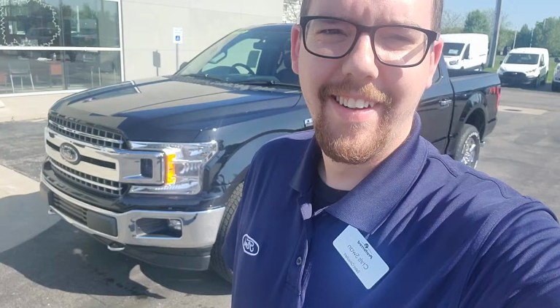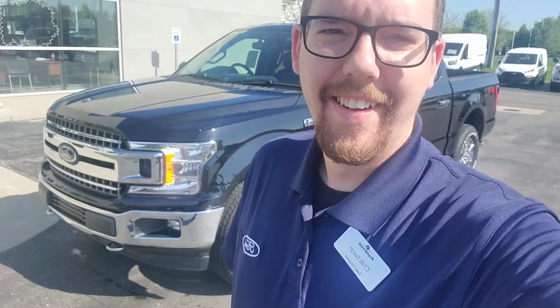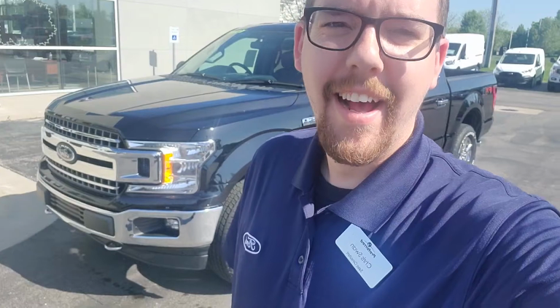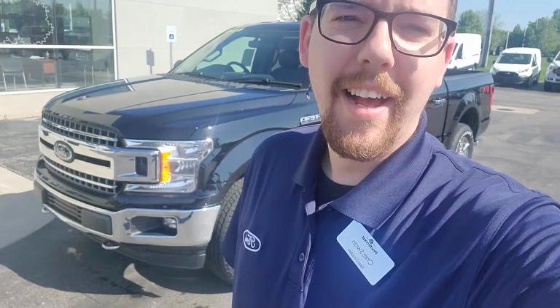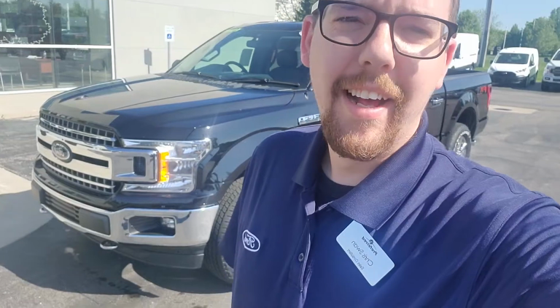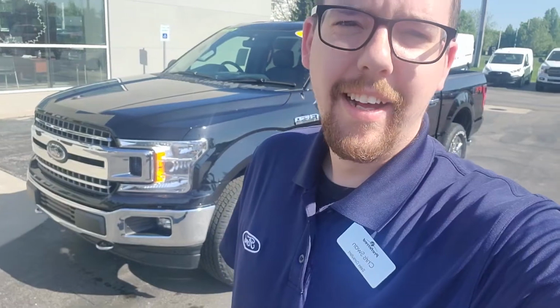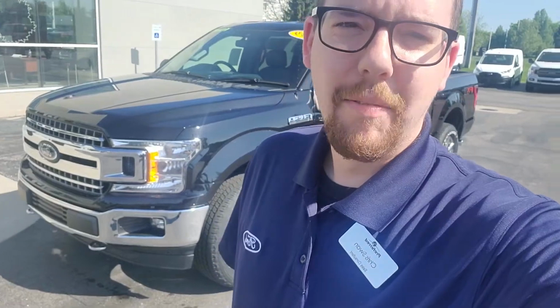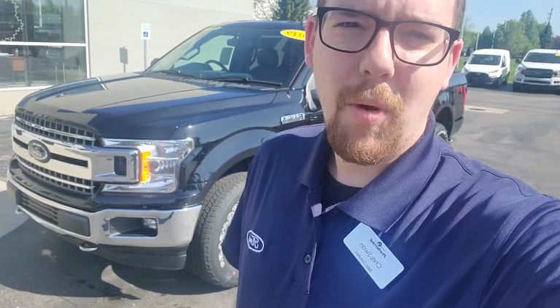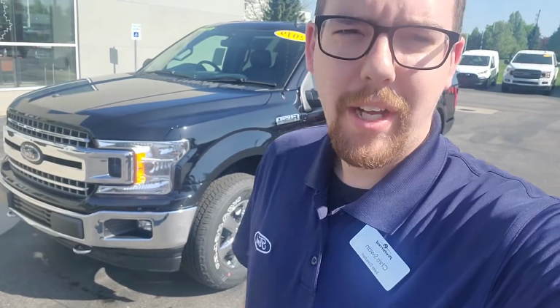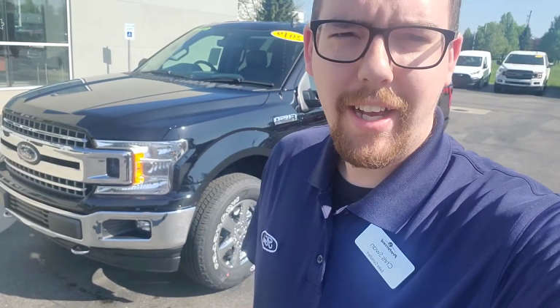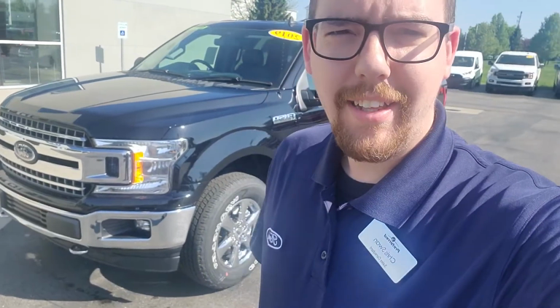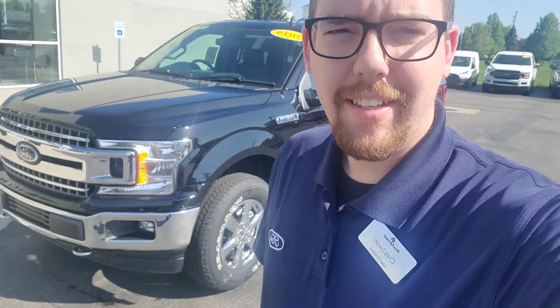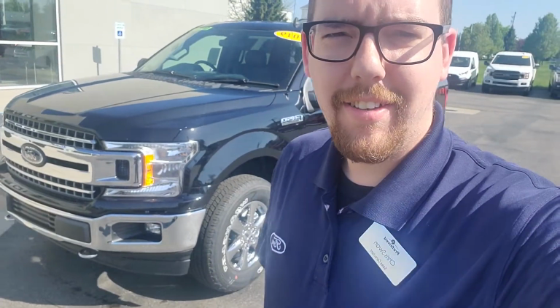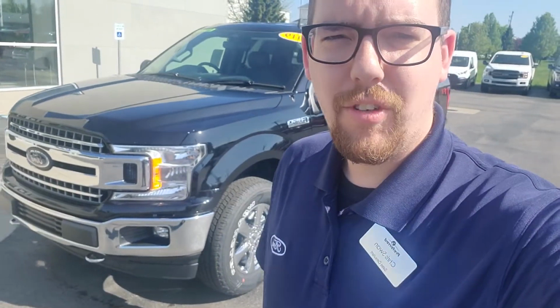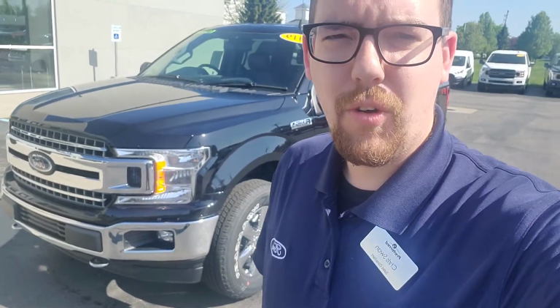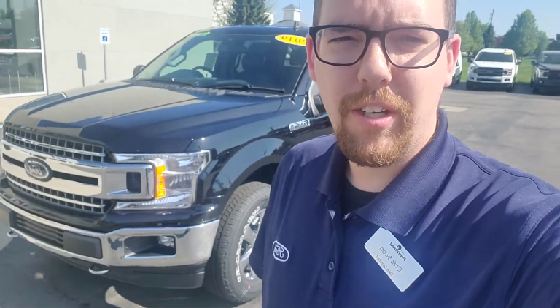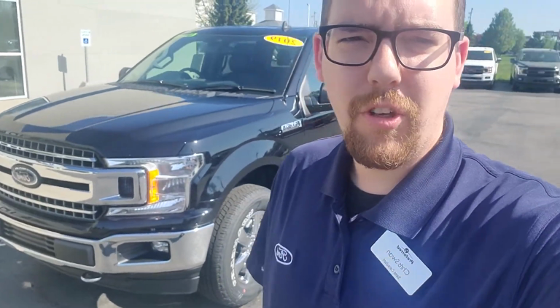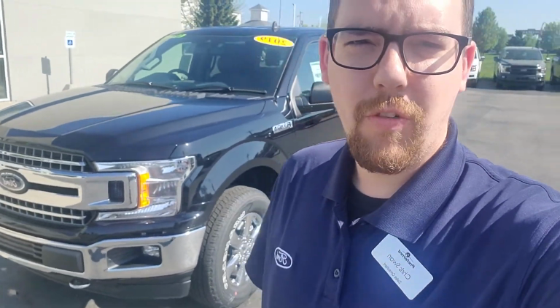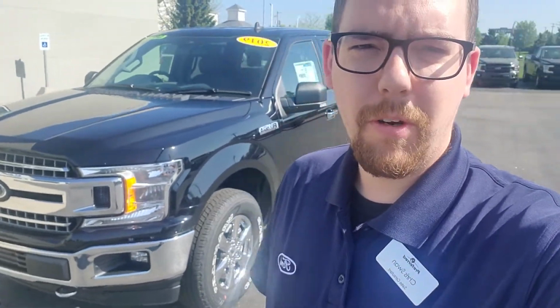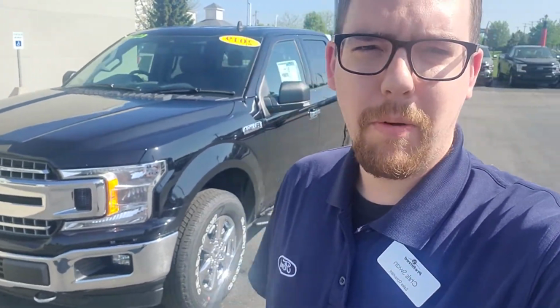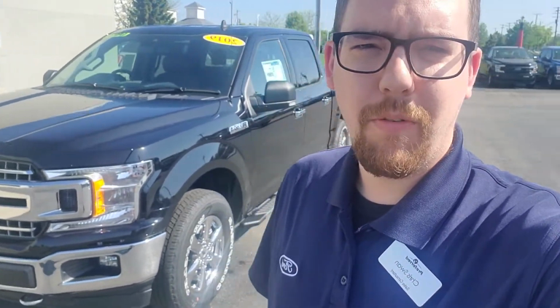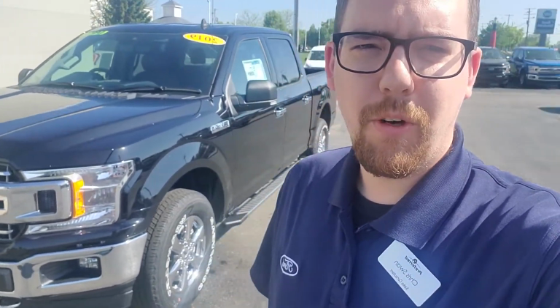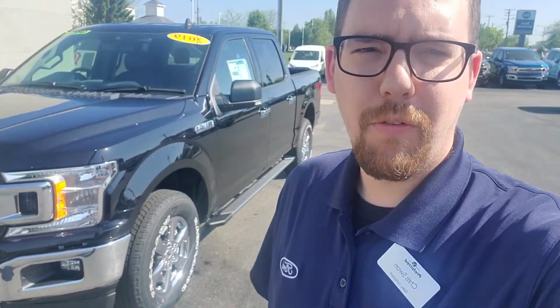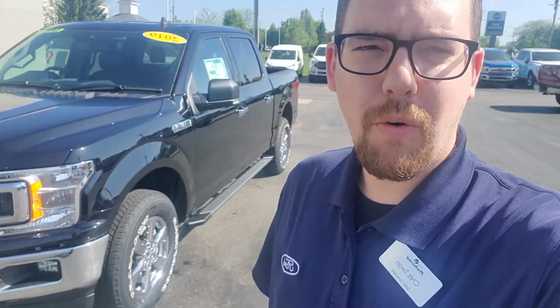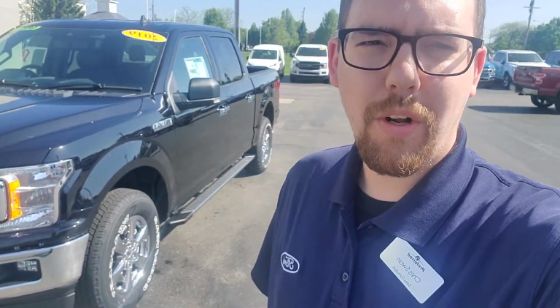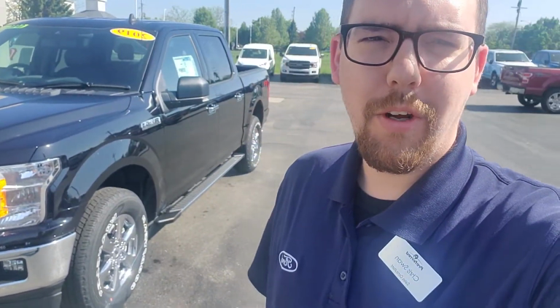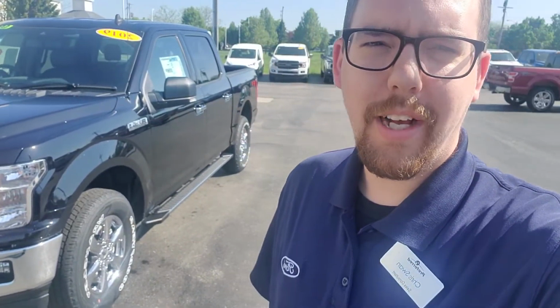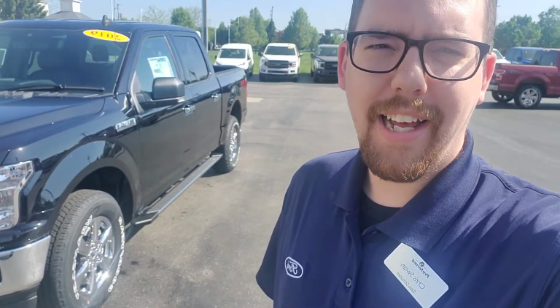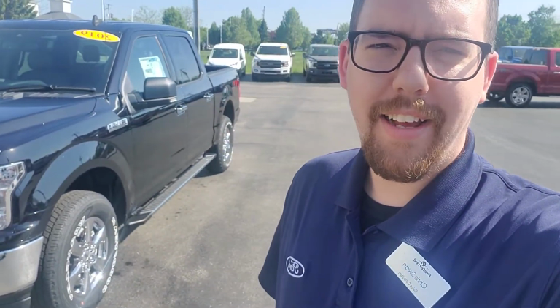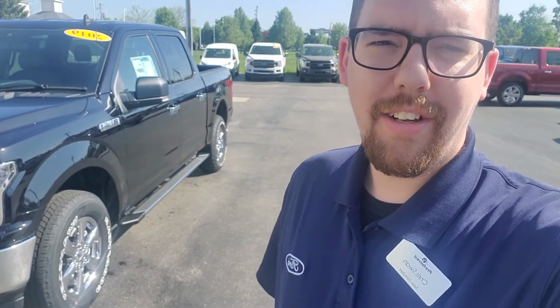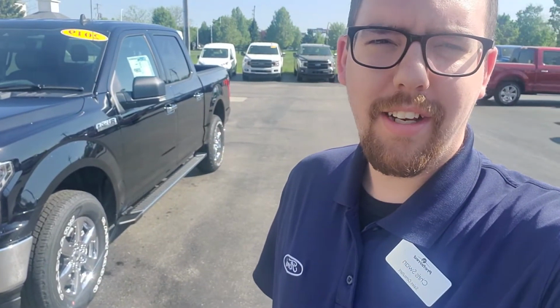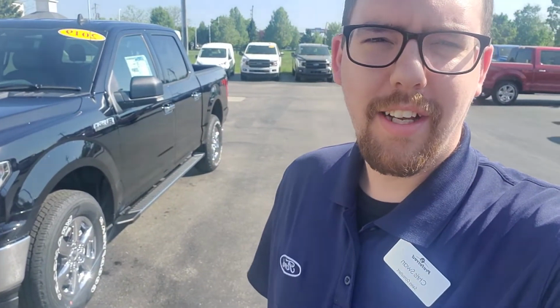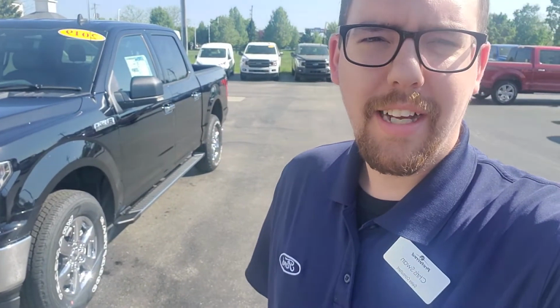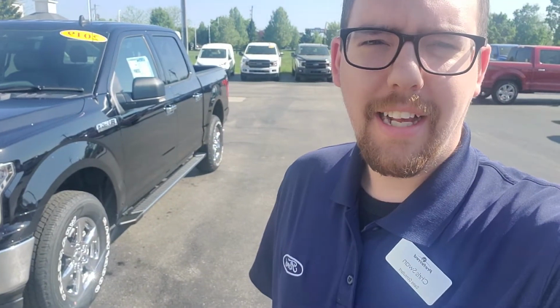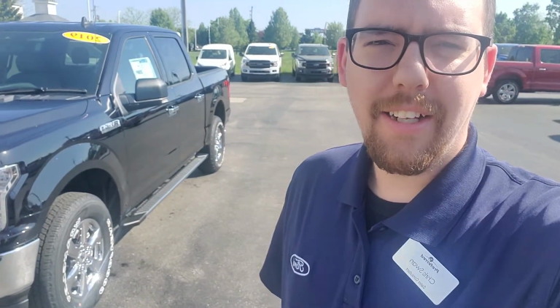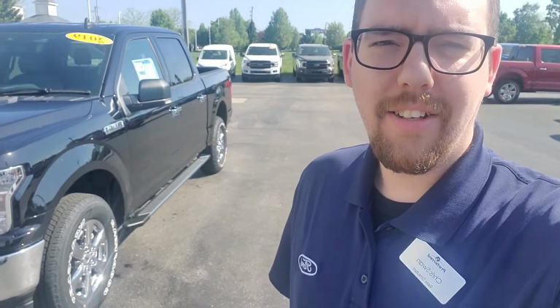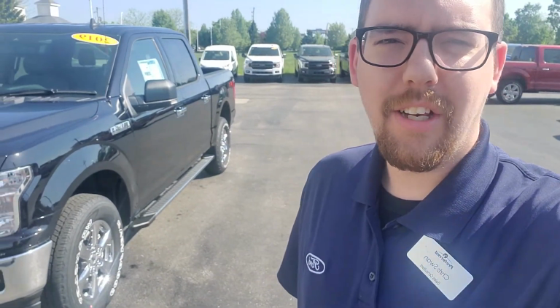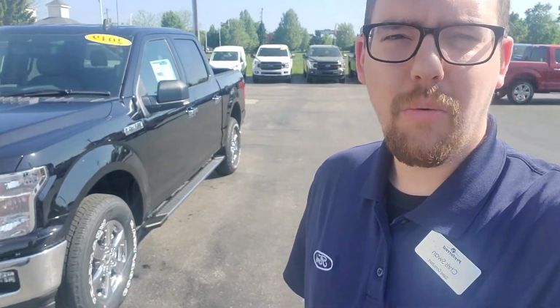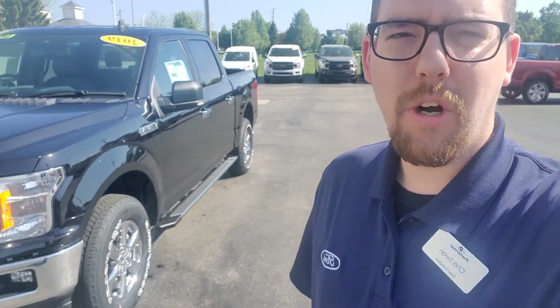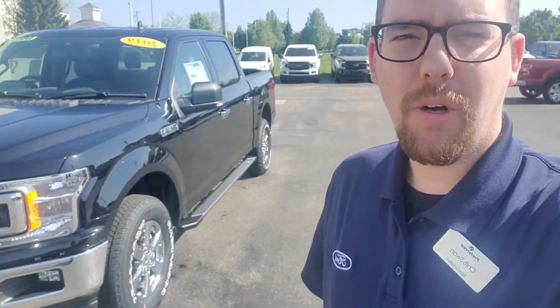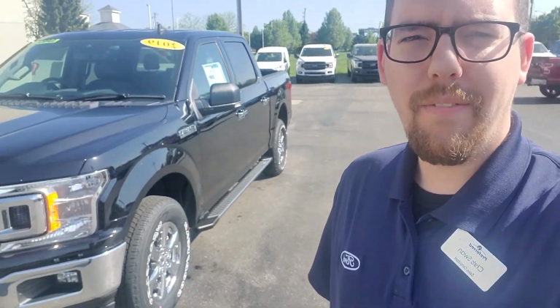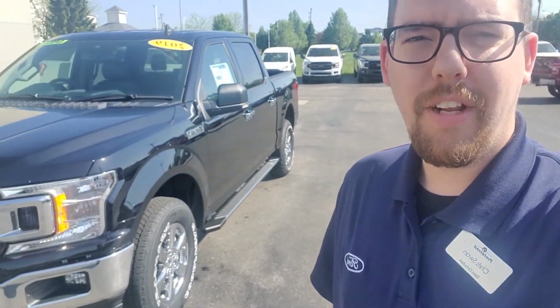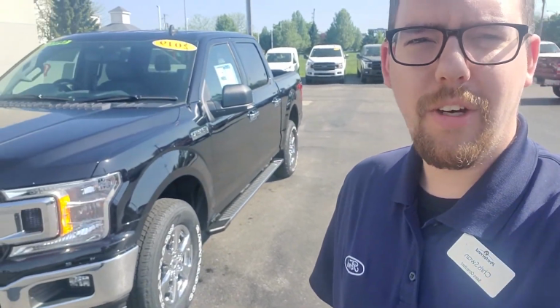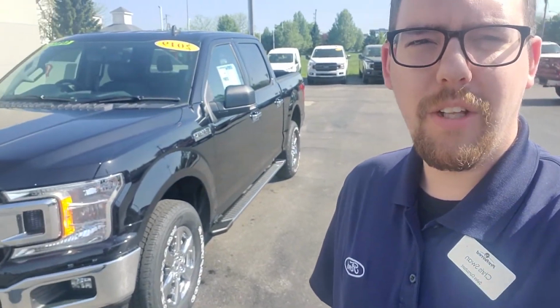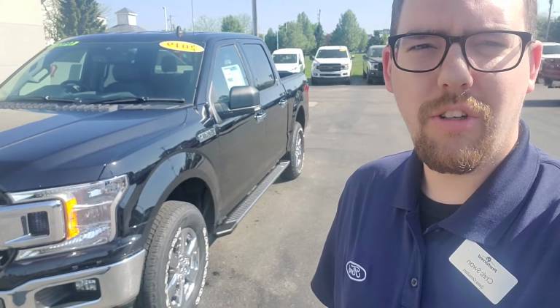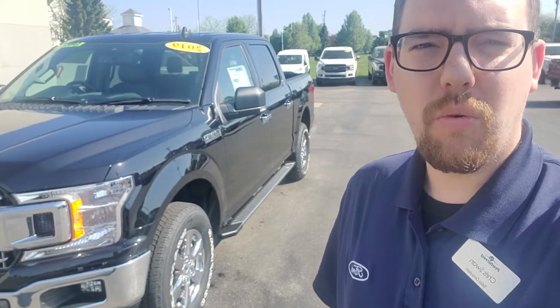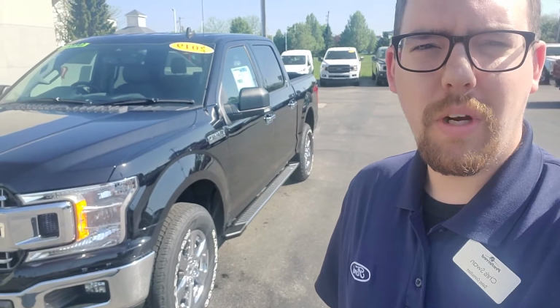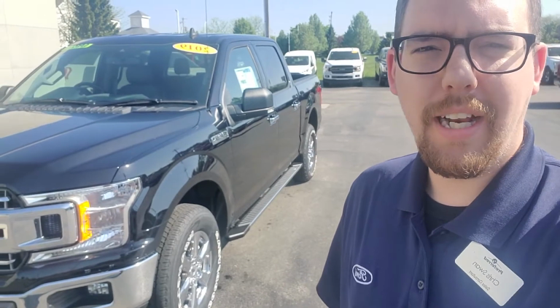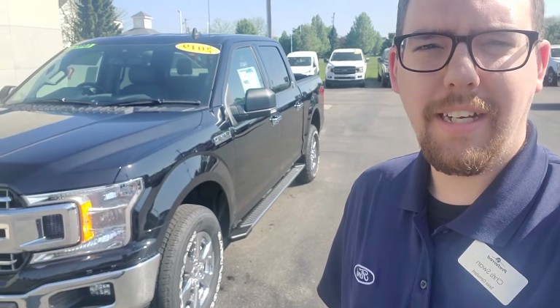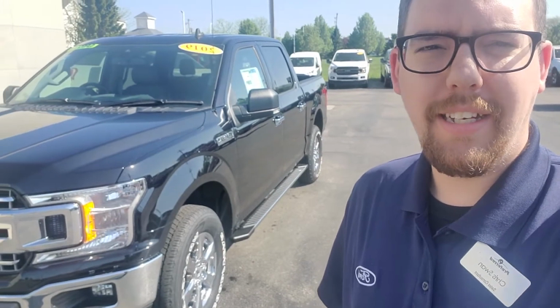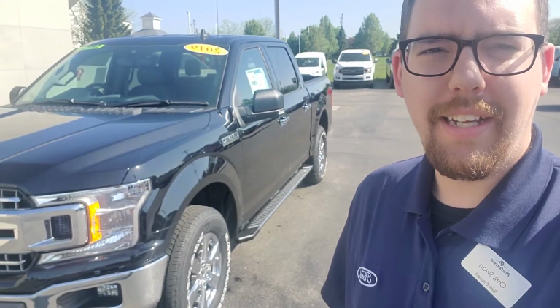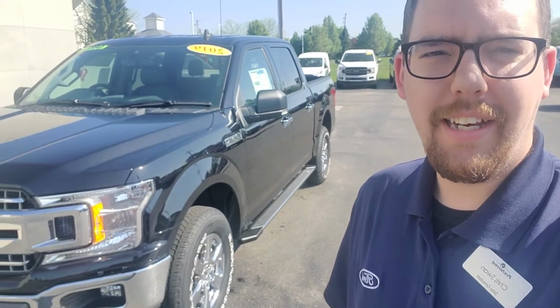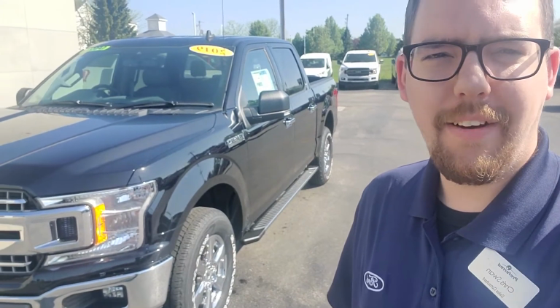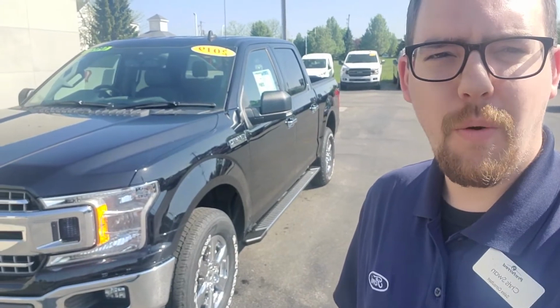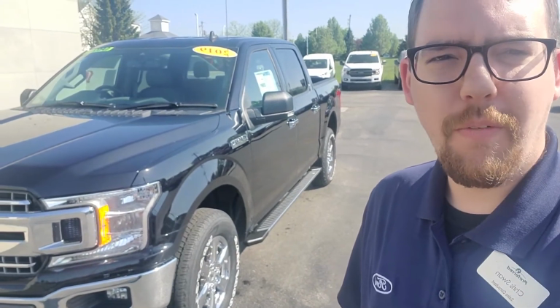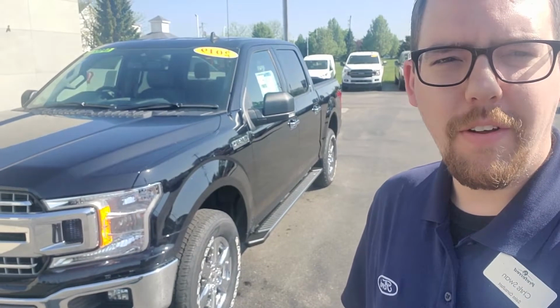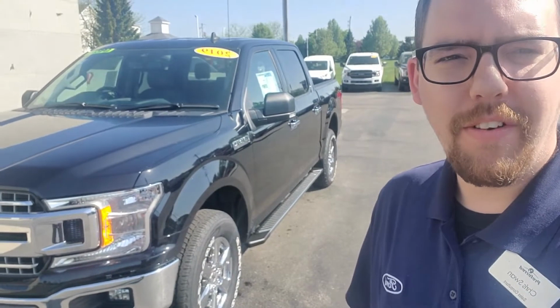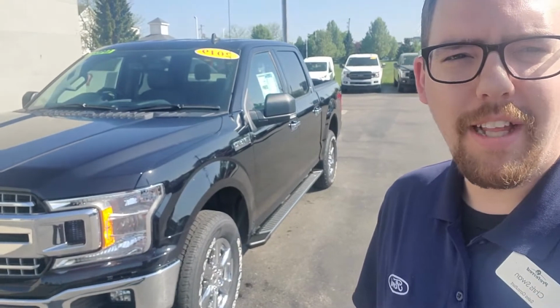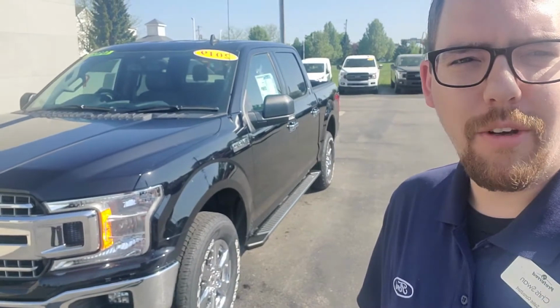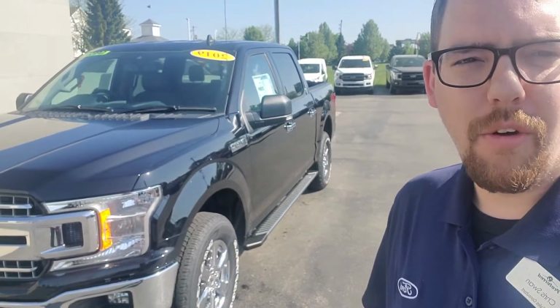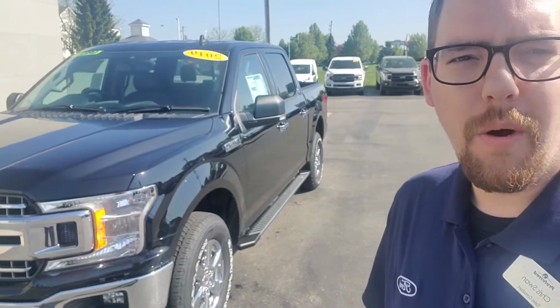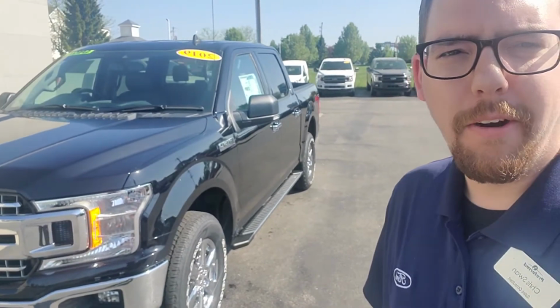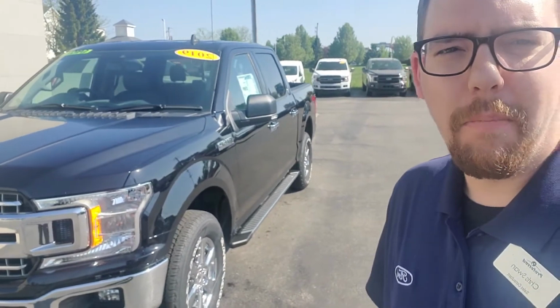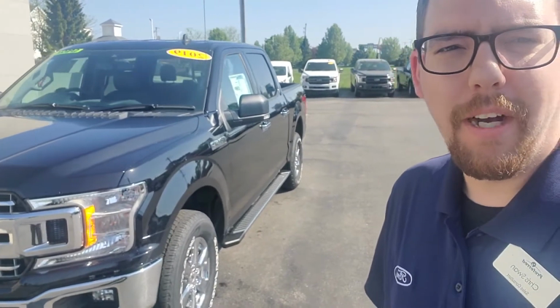Good morning Ken, this is Chris over at Preferred Ford in Grand Haven. I'm going to send you a walk-around video of this 2019 F-150 that you inquired about.